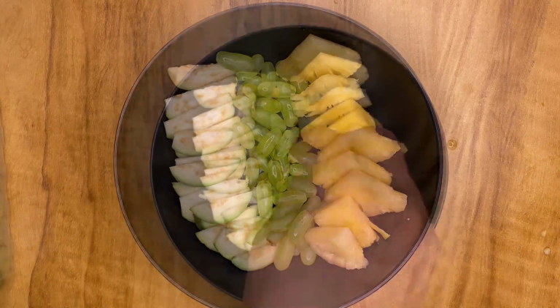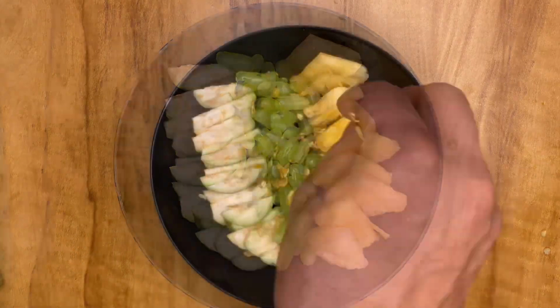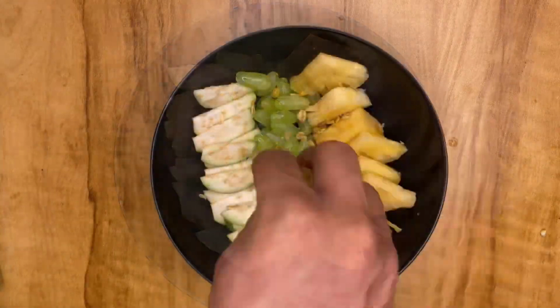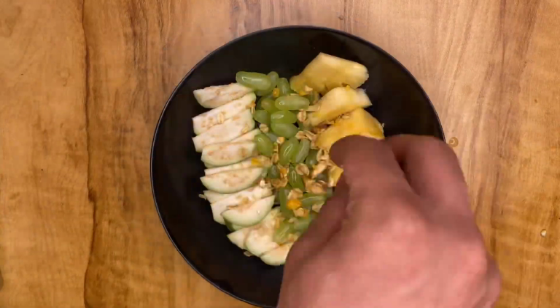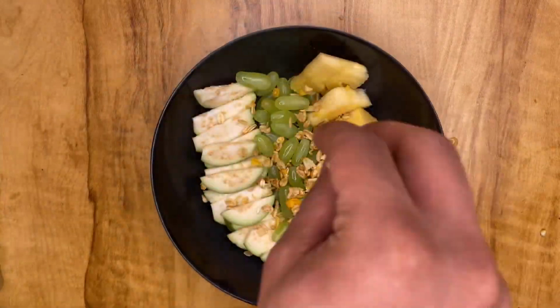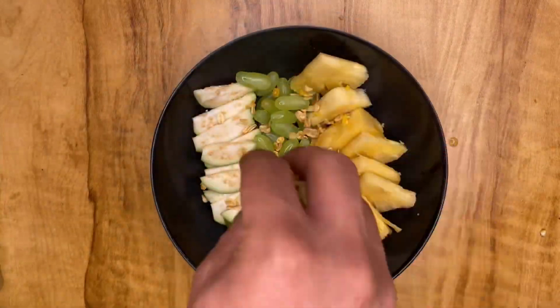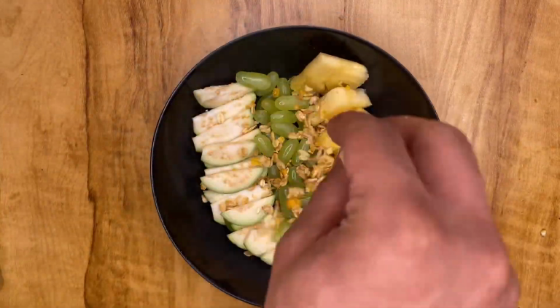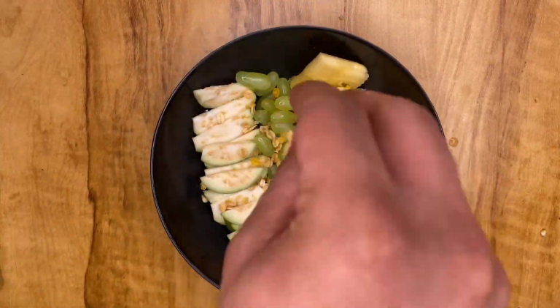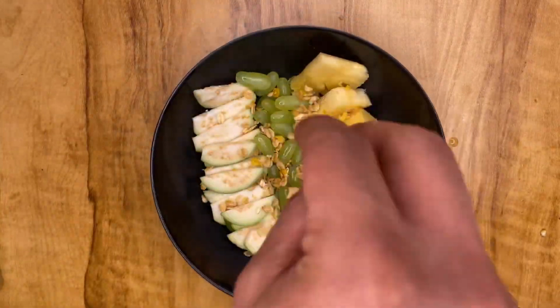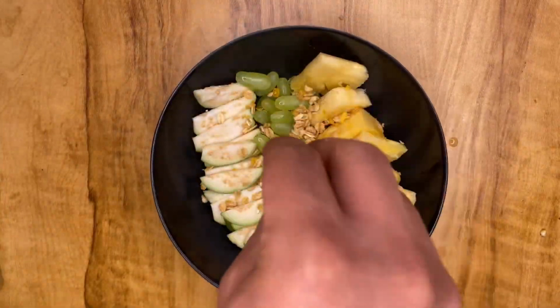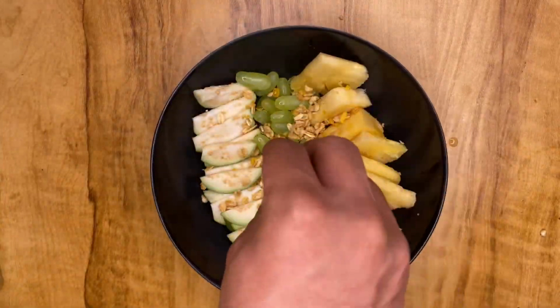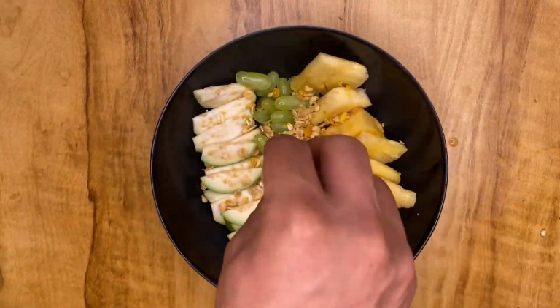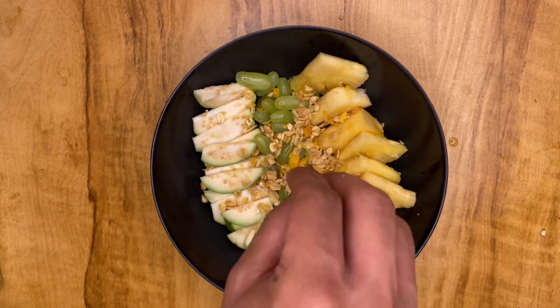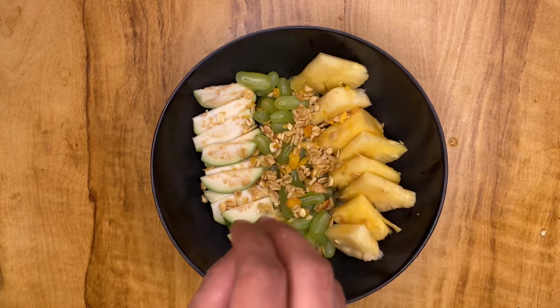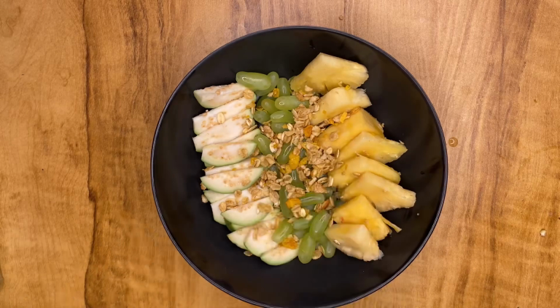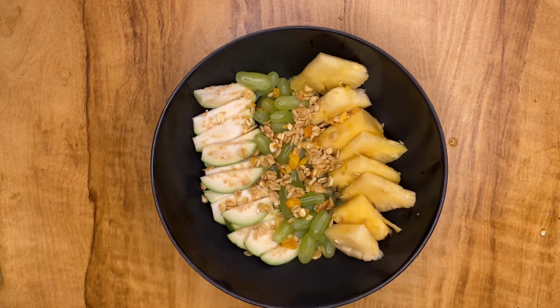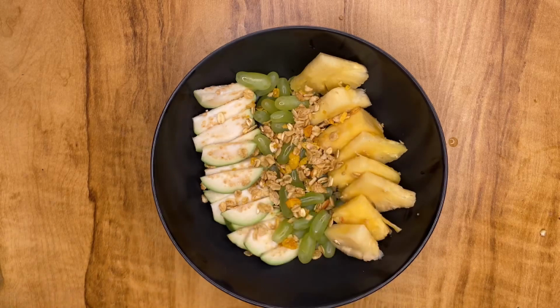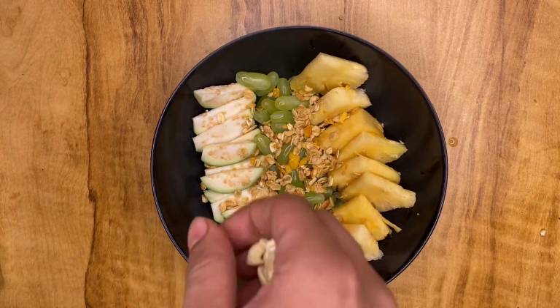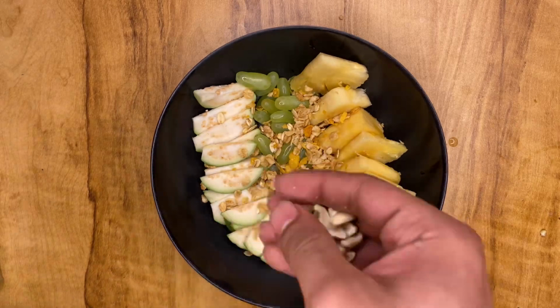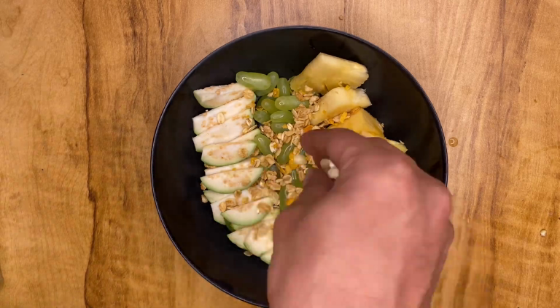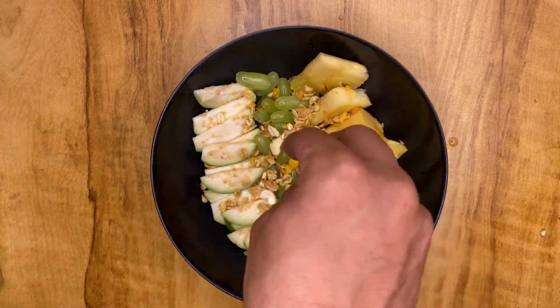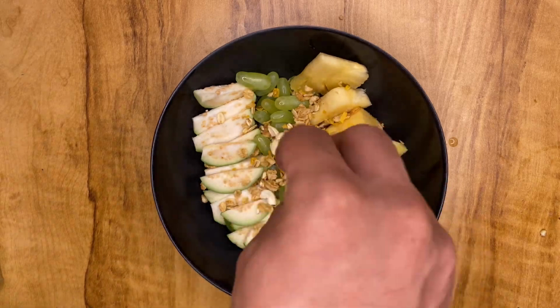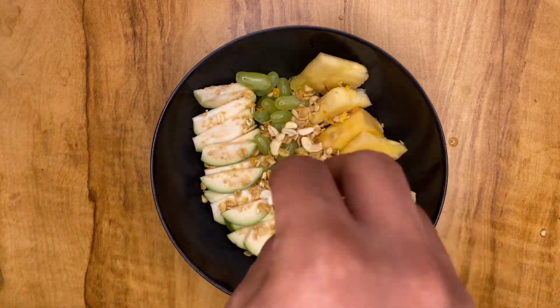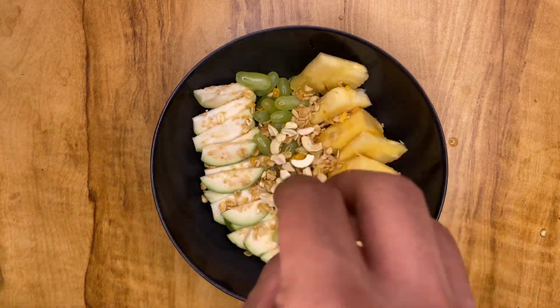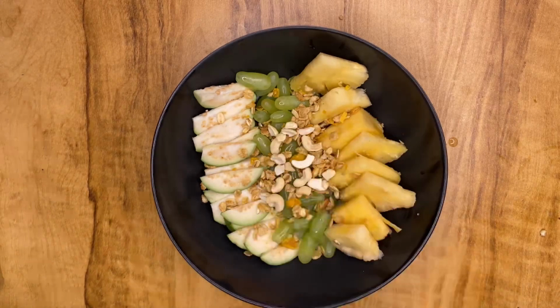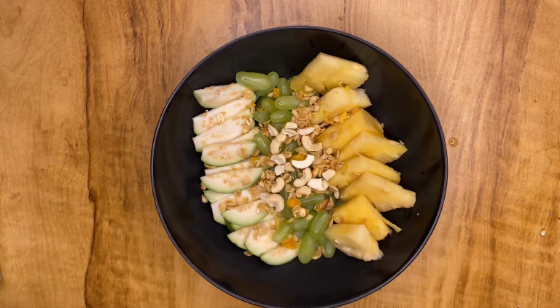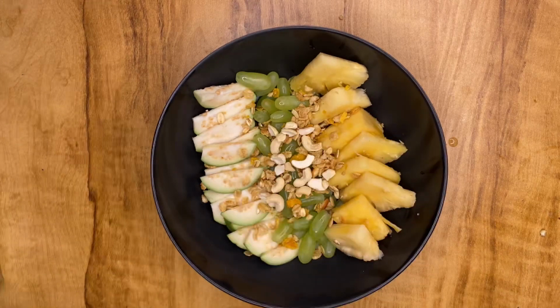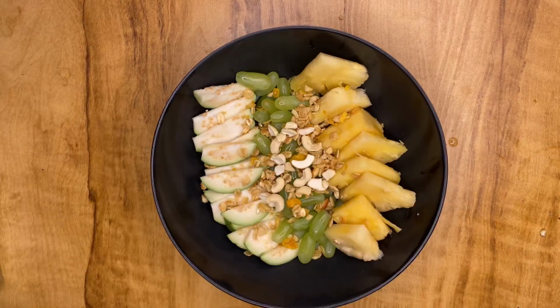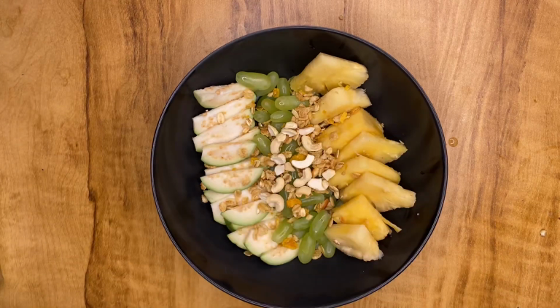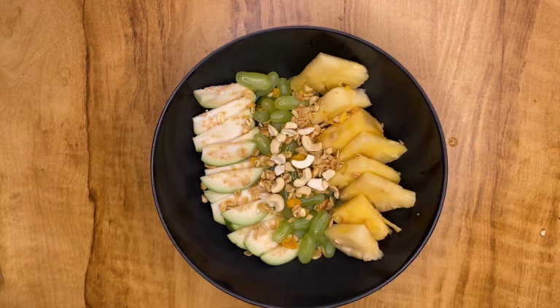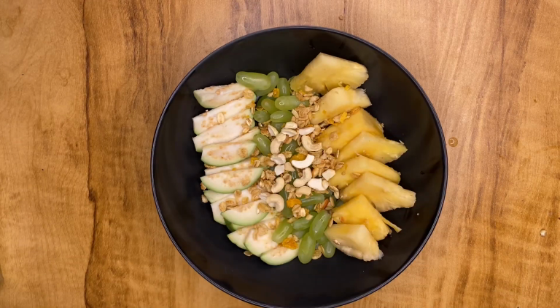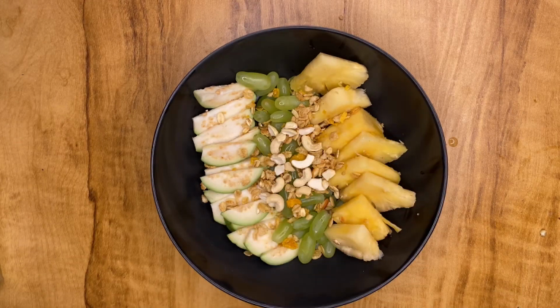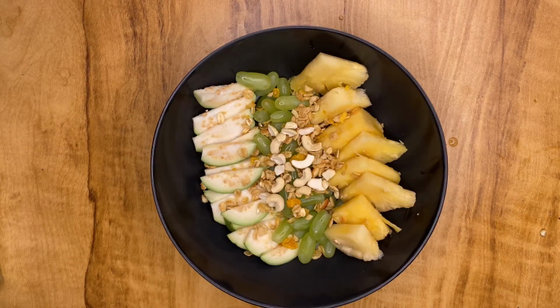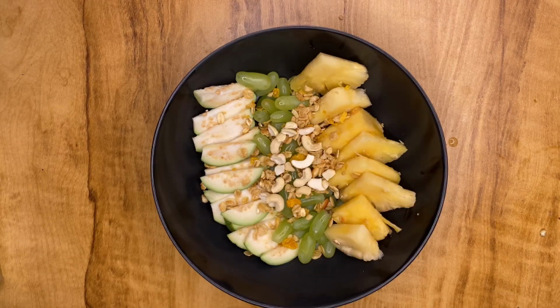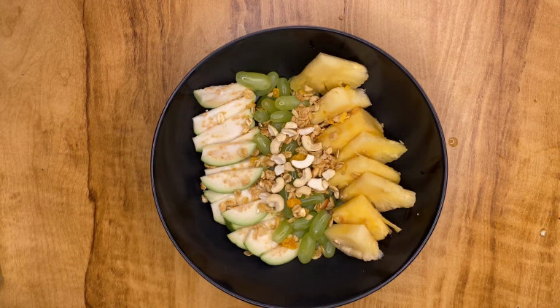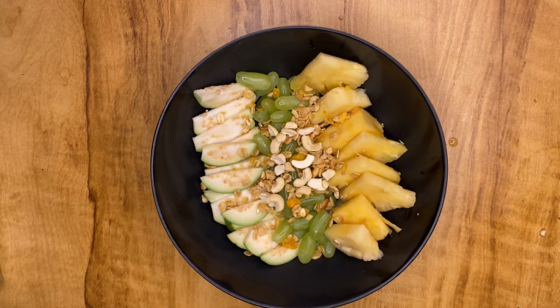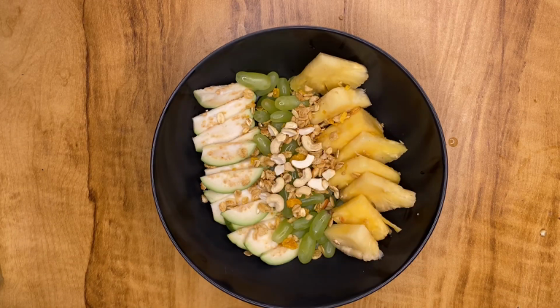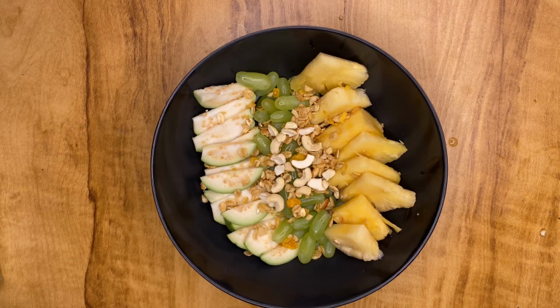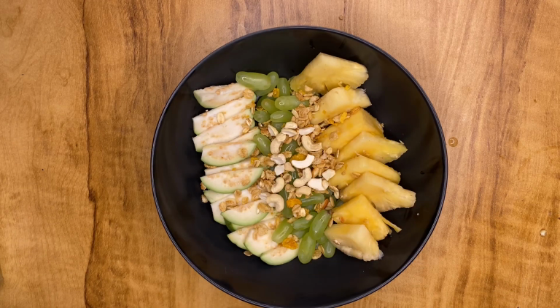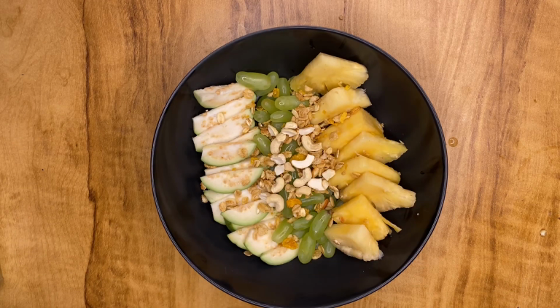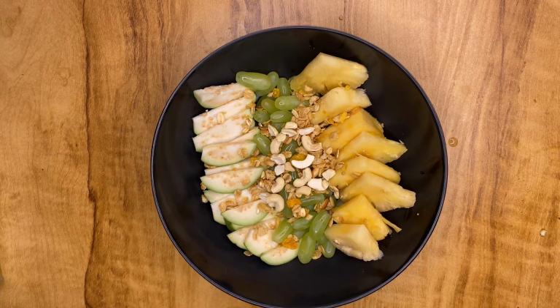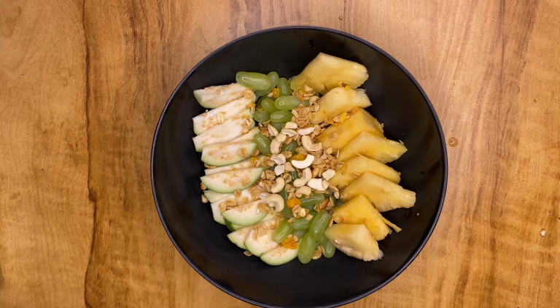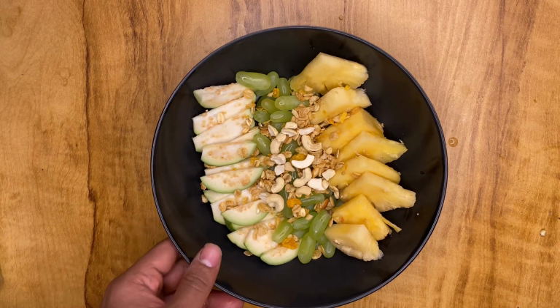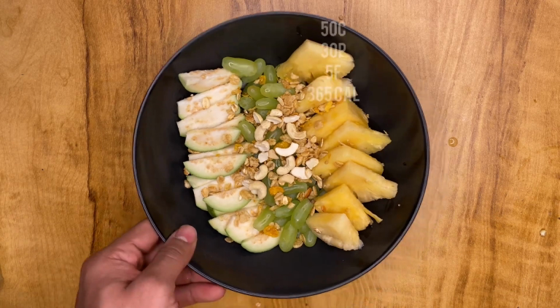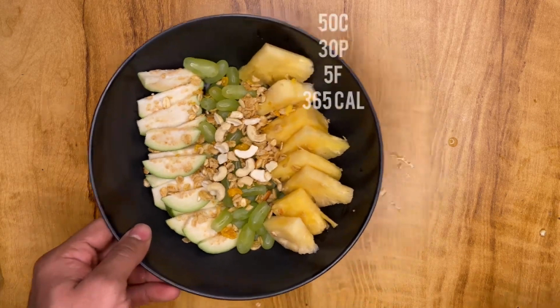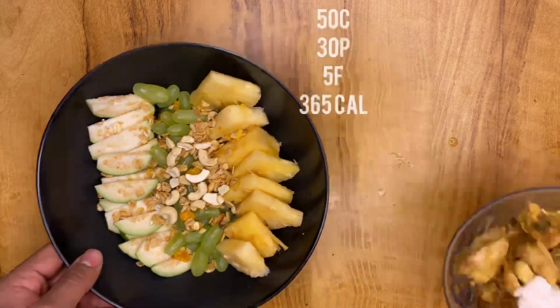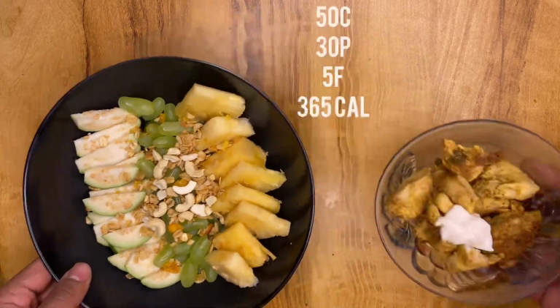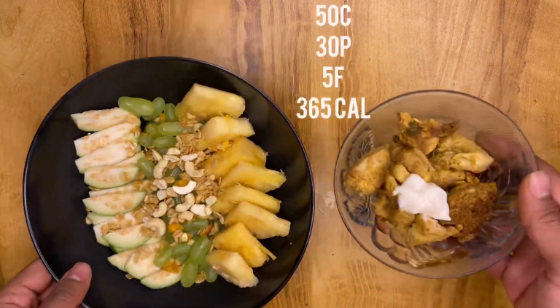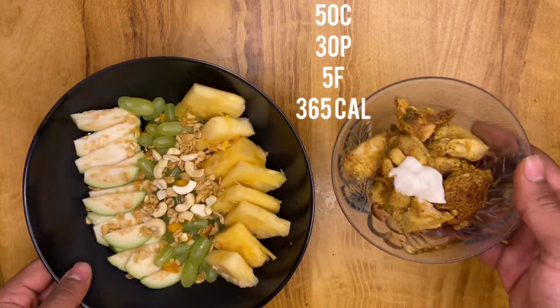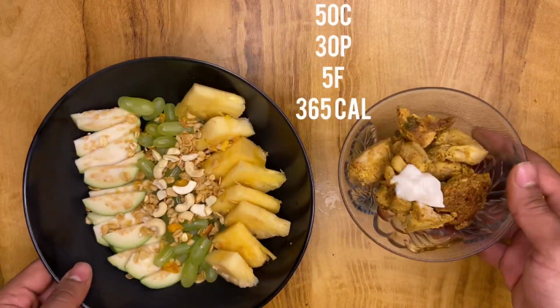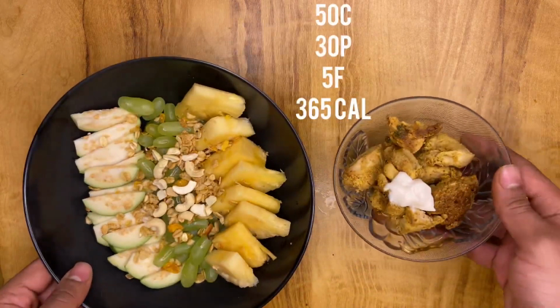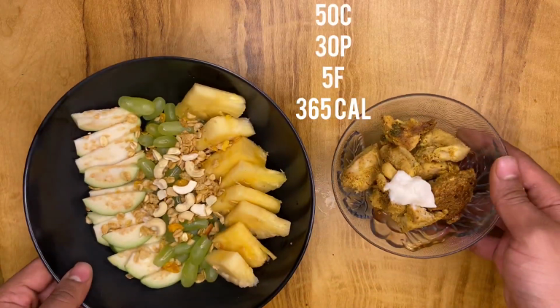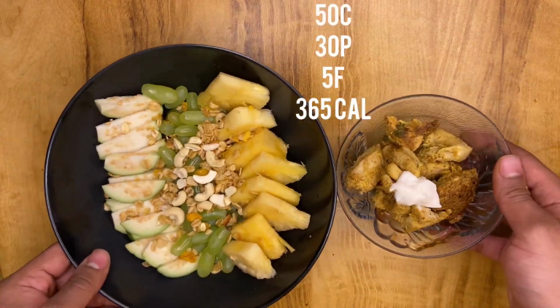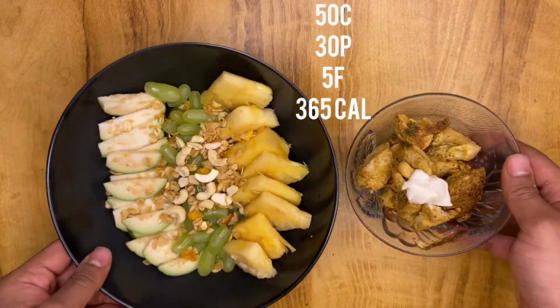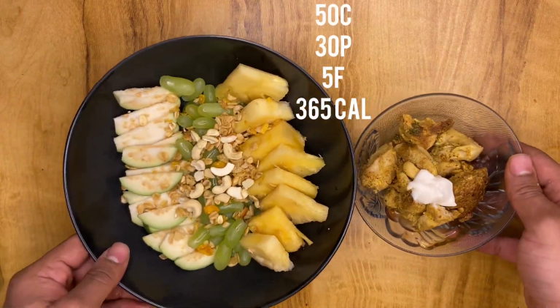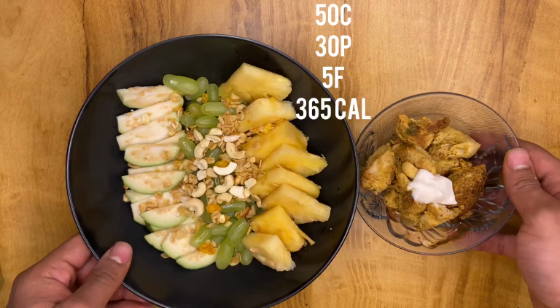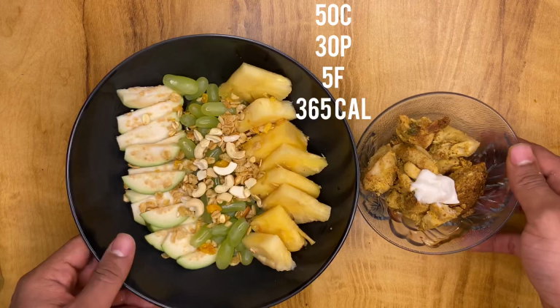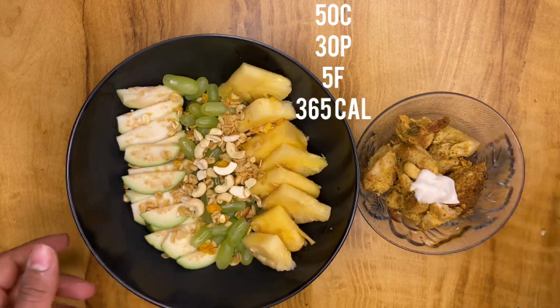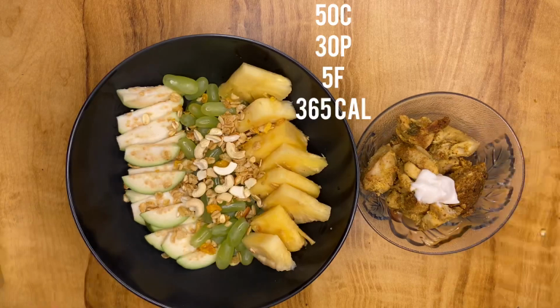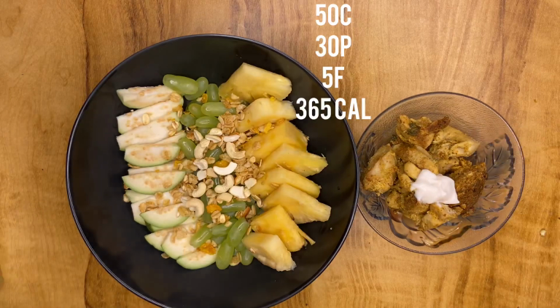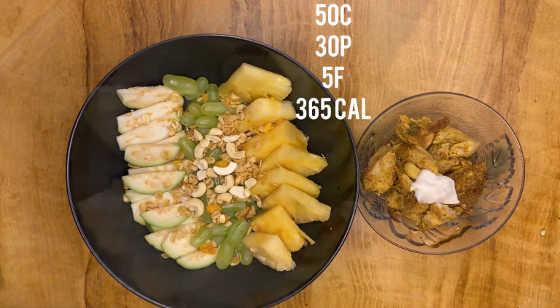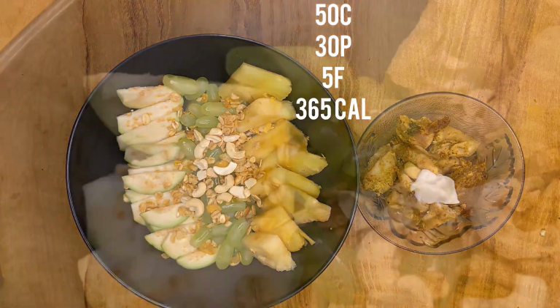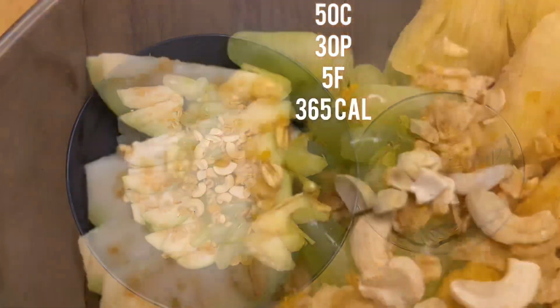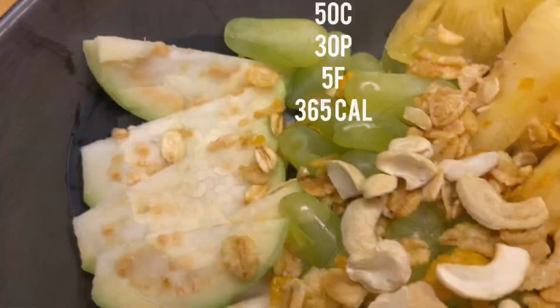That is all. Along with that, I have taken 100 grams of cooked chicken for protein. That's my final meal of the day.